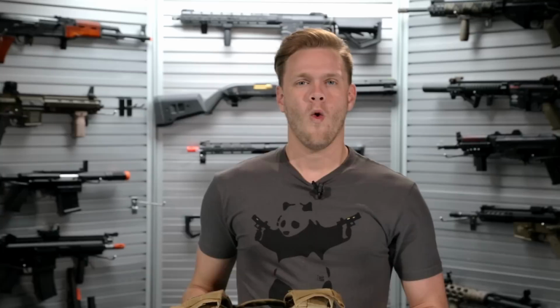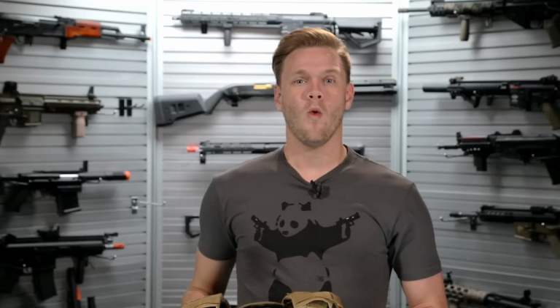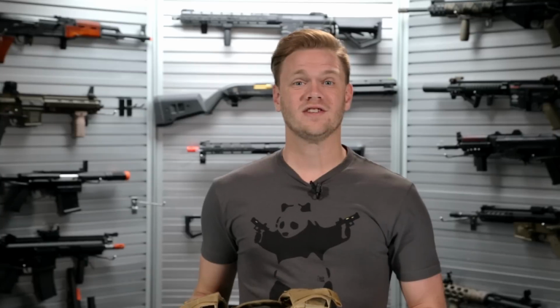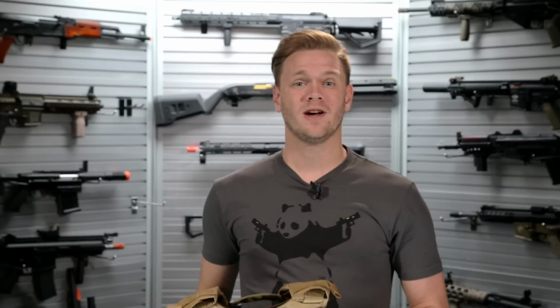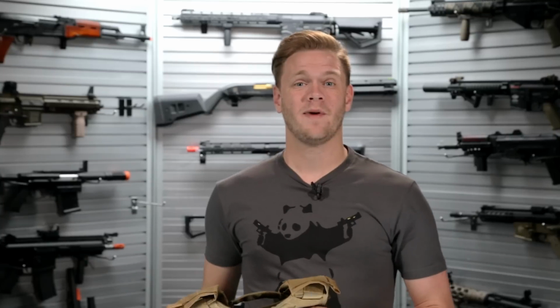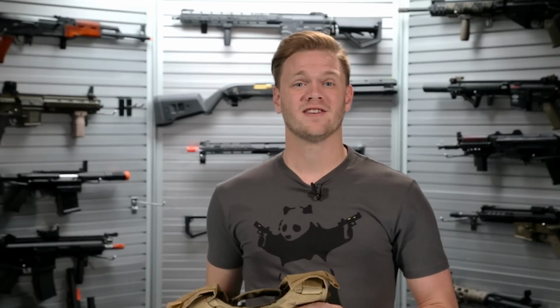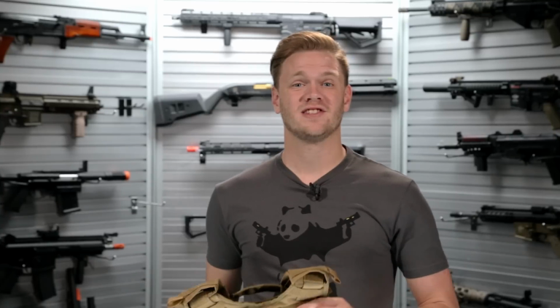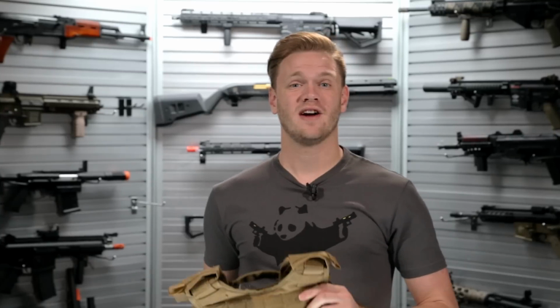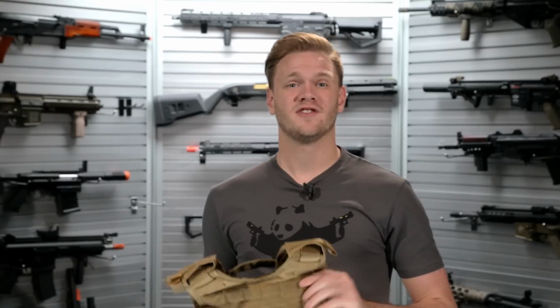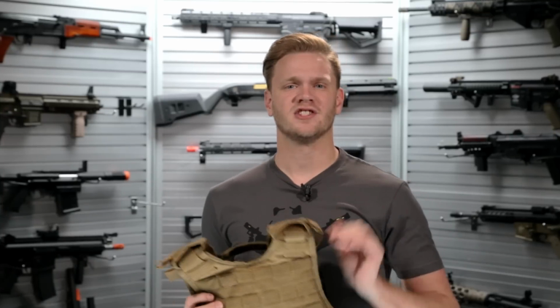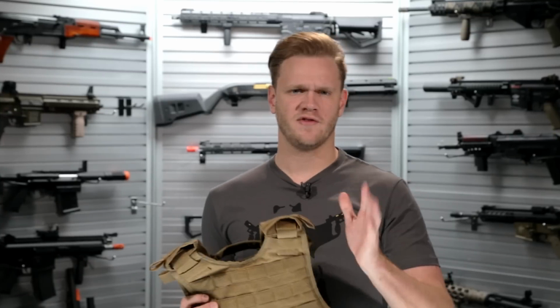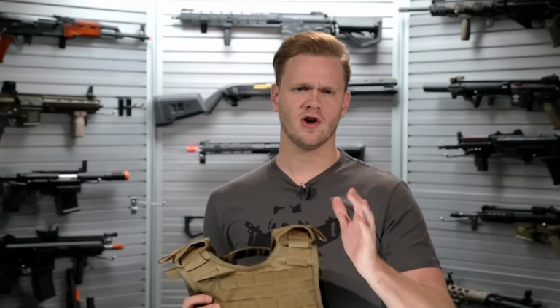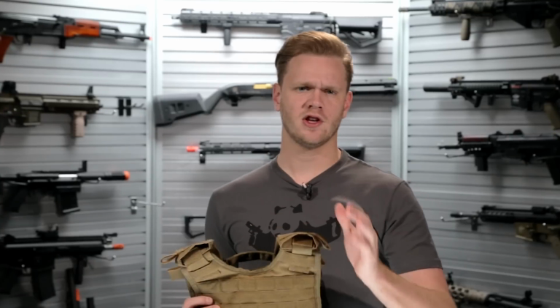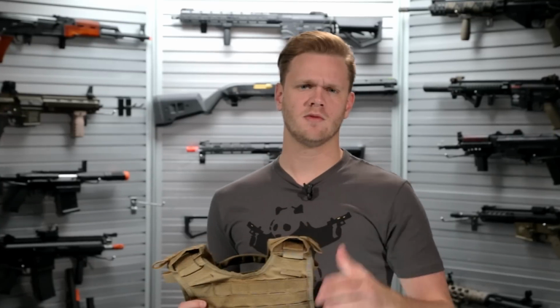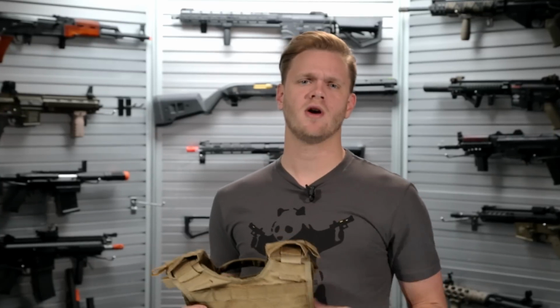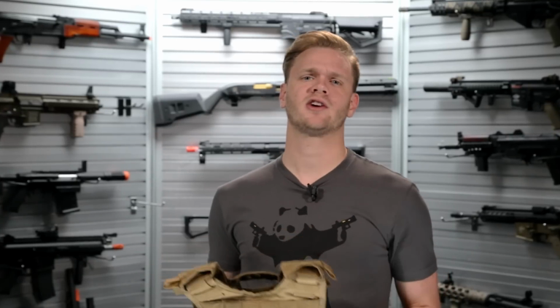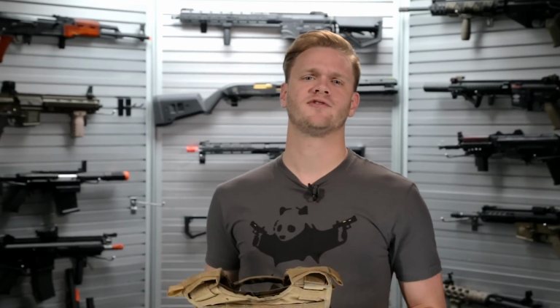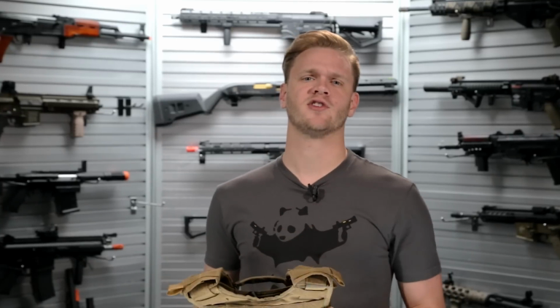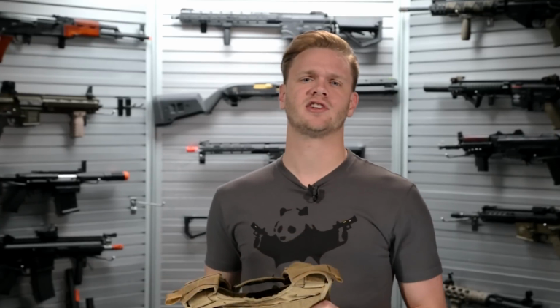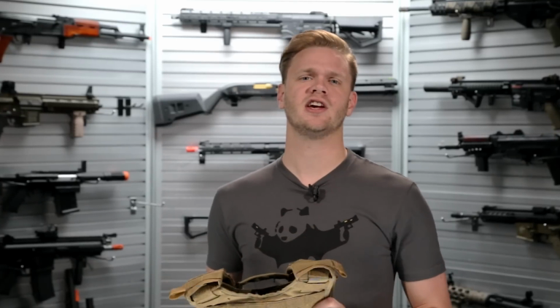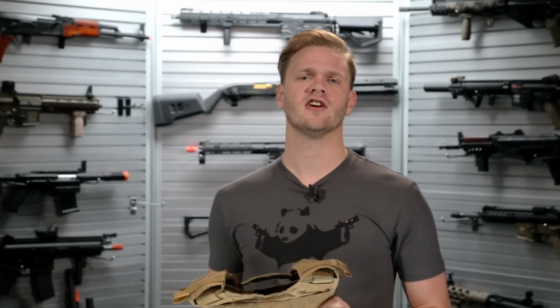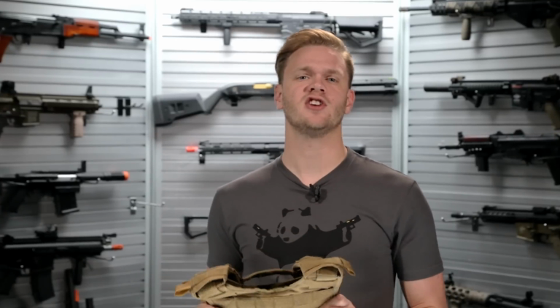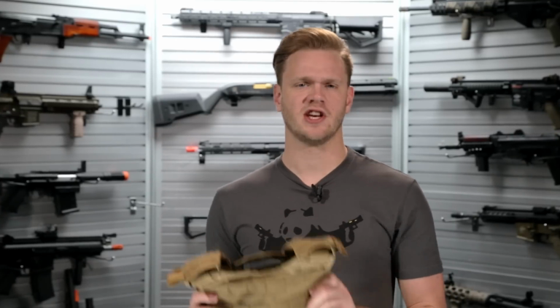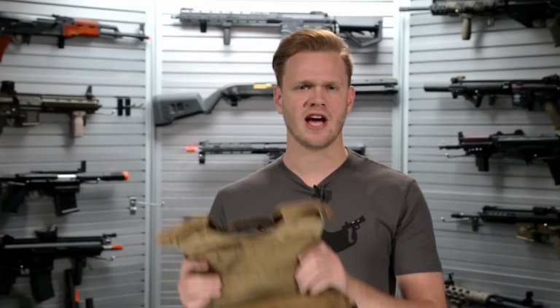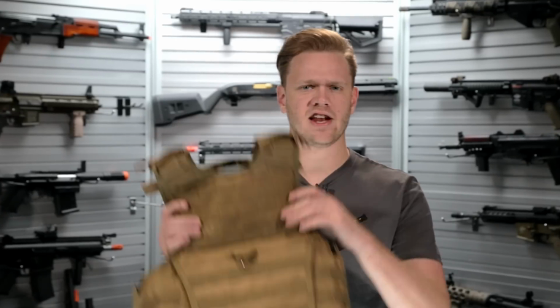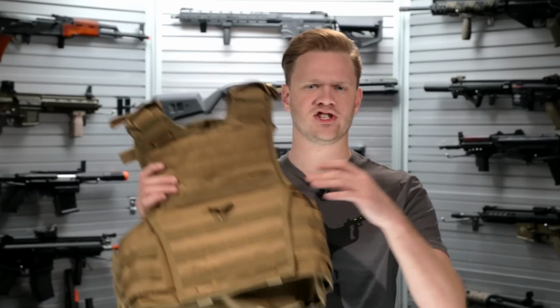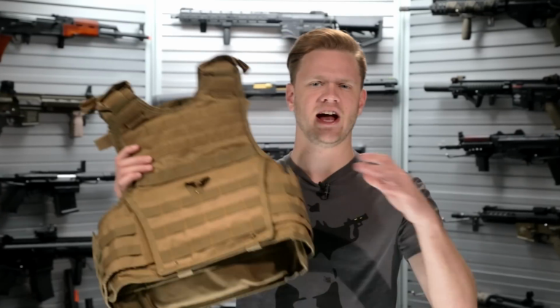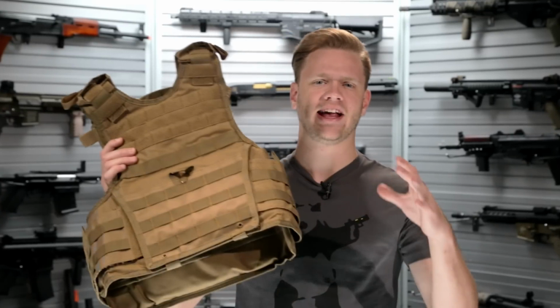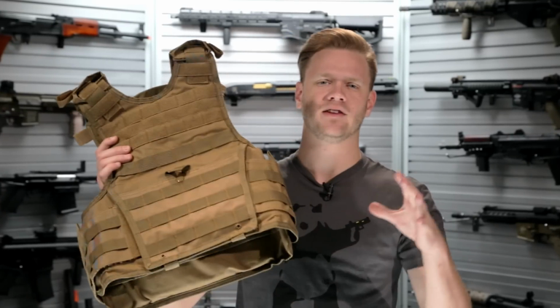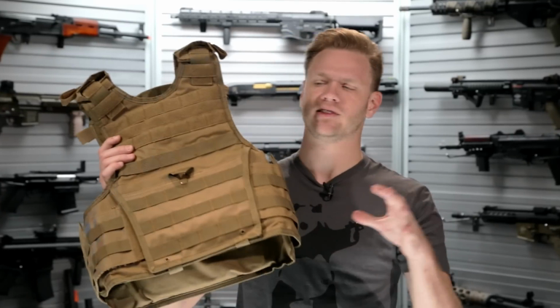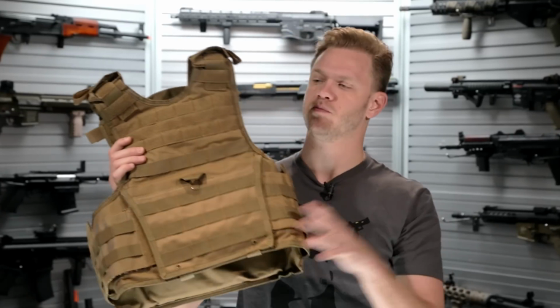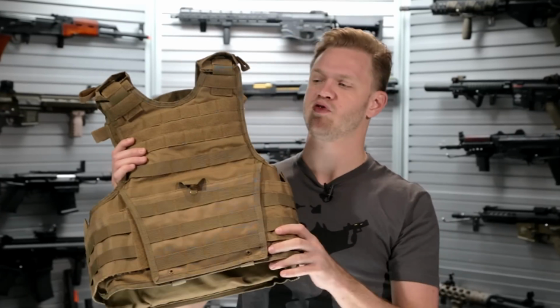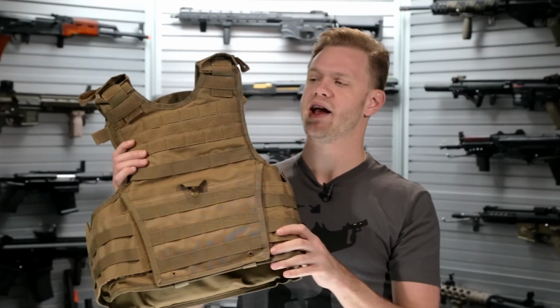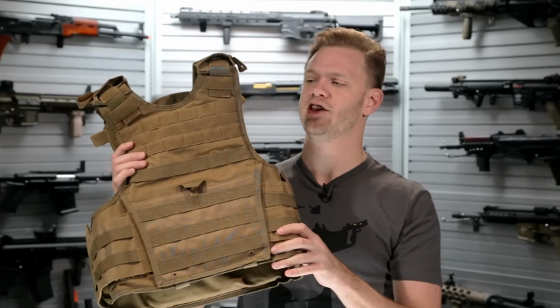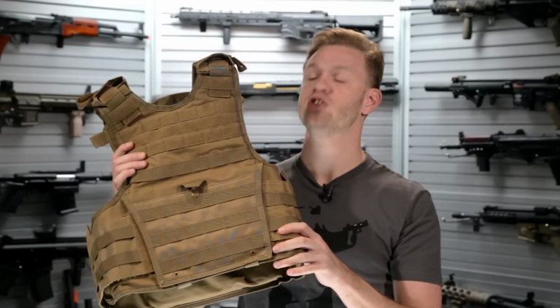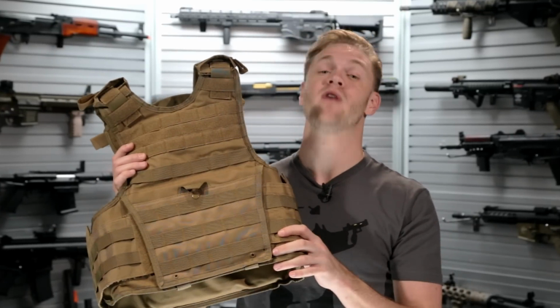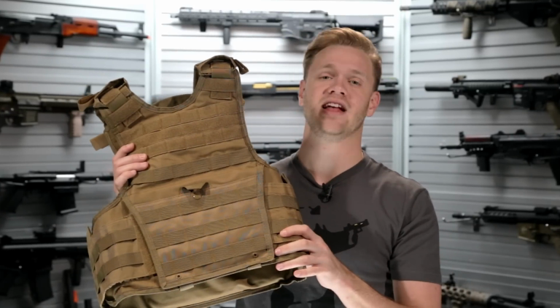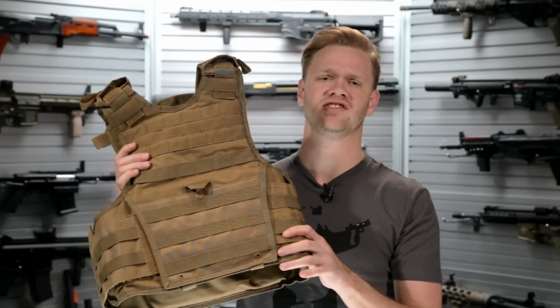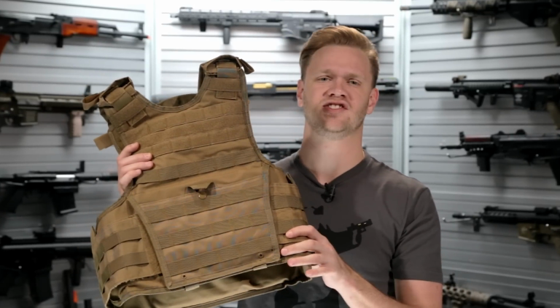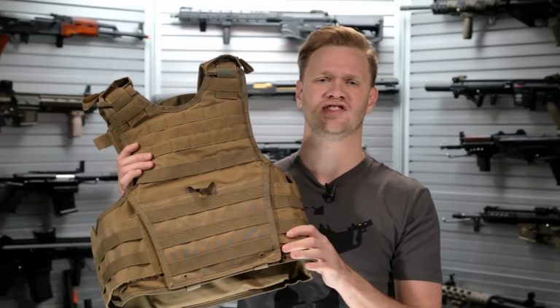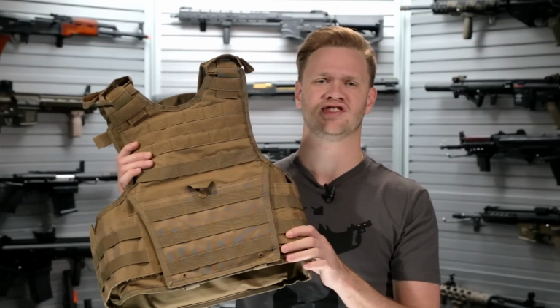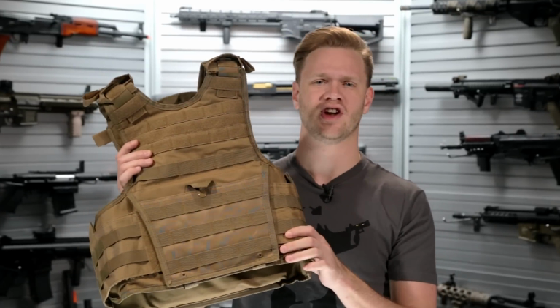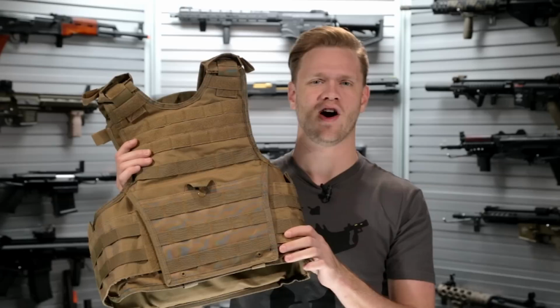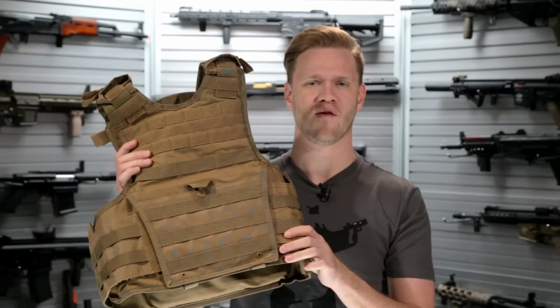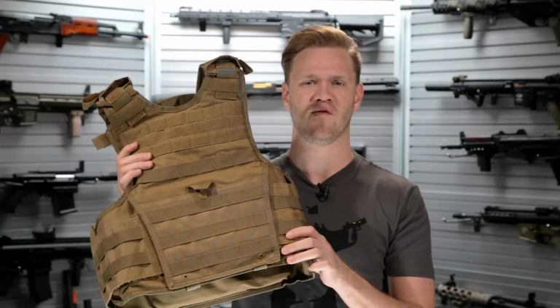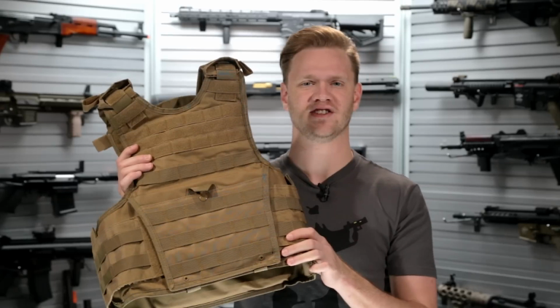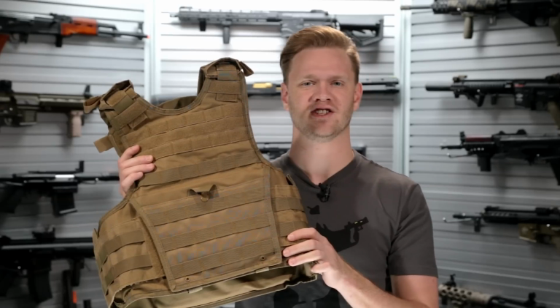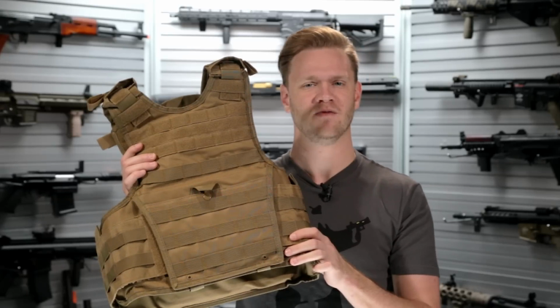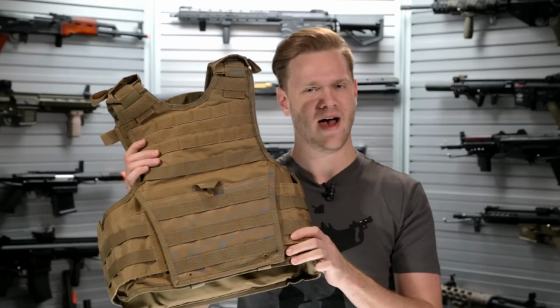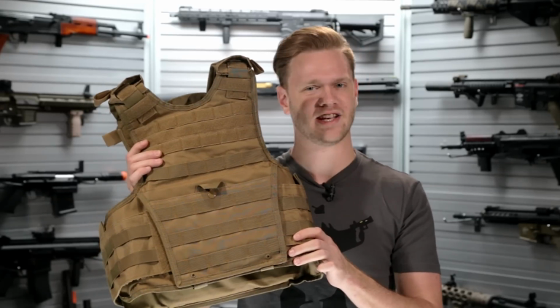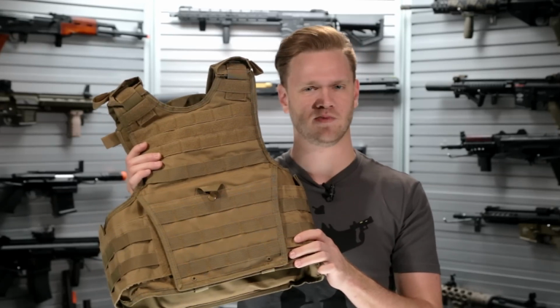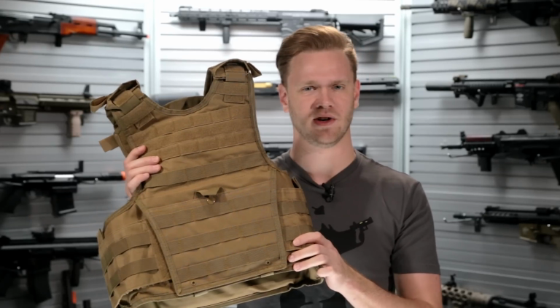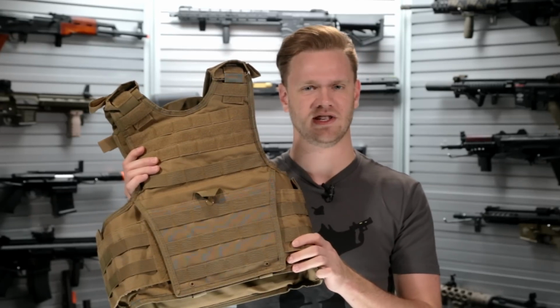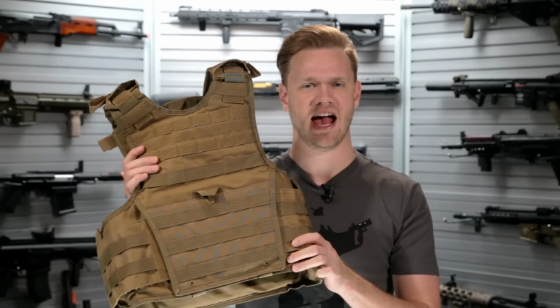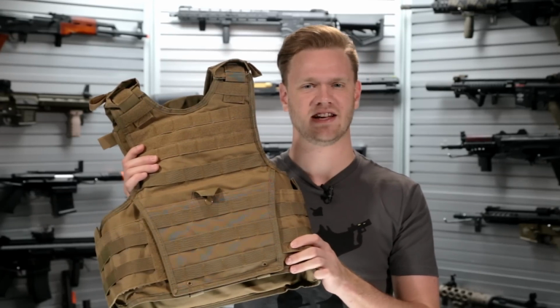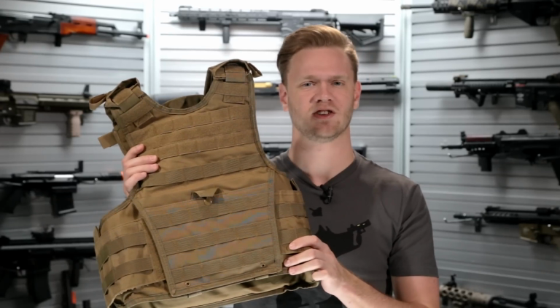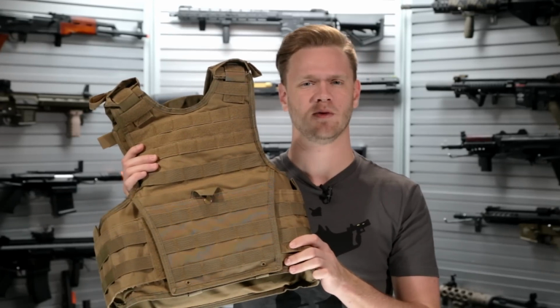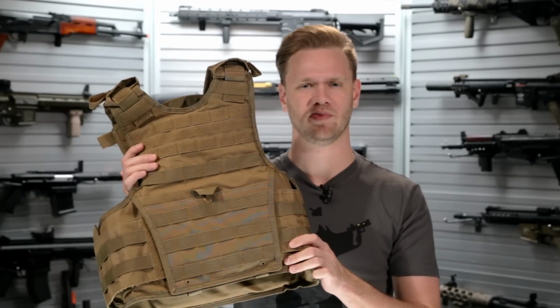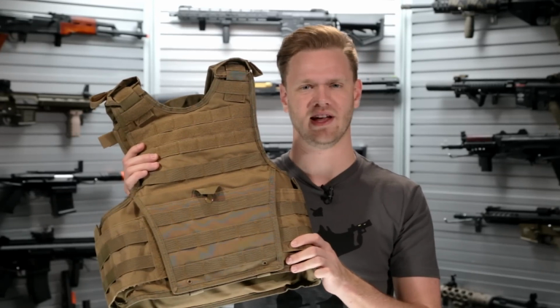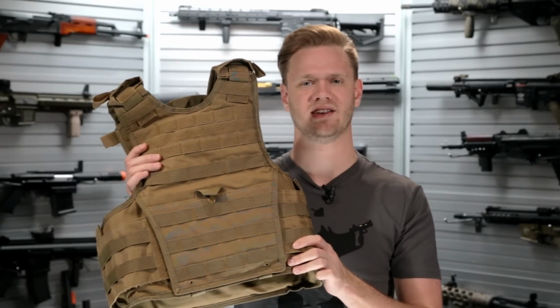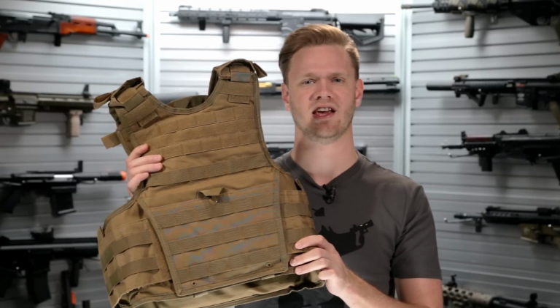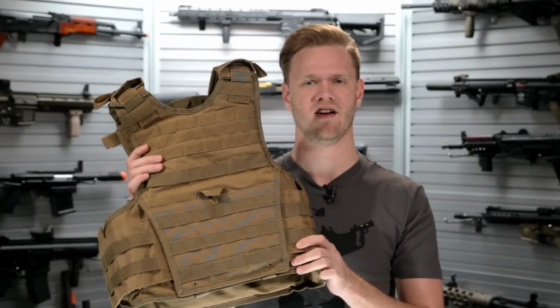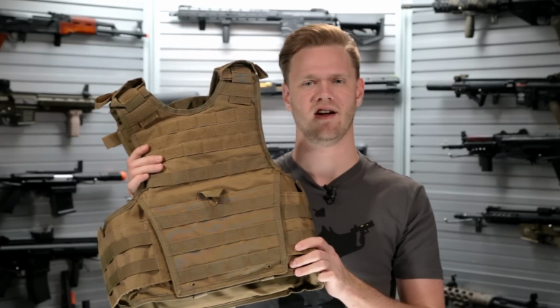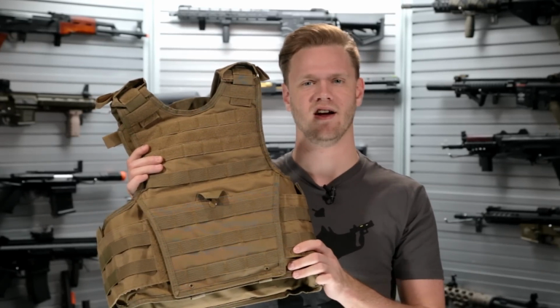What's up airsofters? If you're in the market for gear, you gotta check out the brand new NC Star Vism Expert Tactical Plate Carrier.